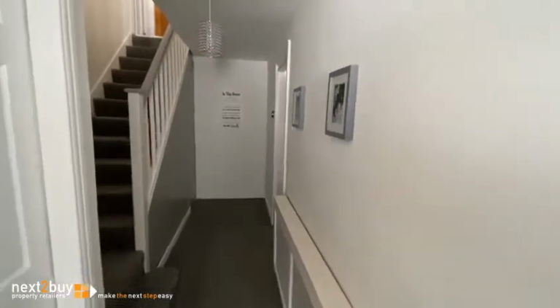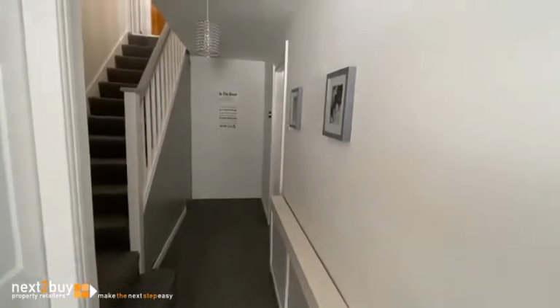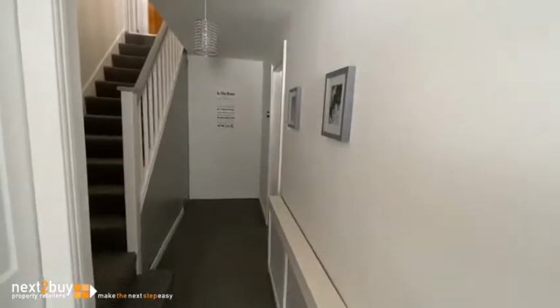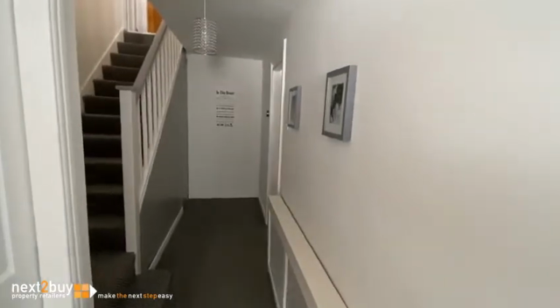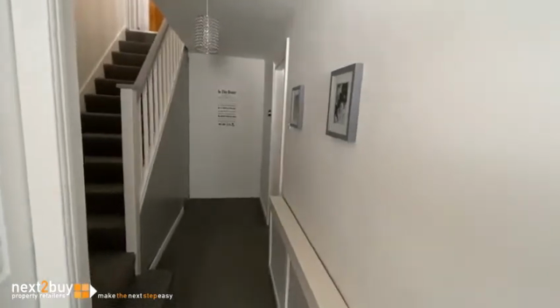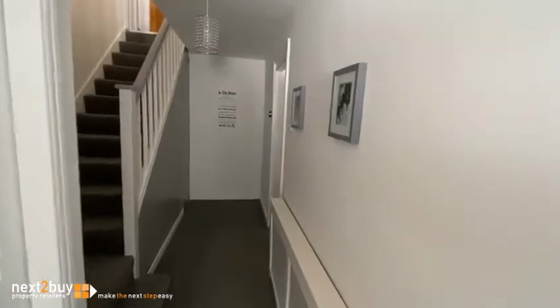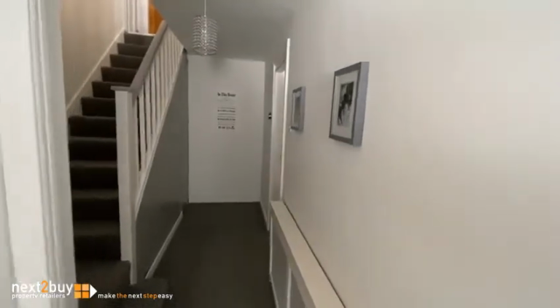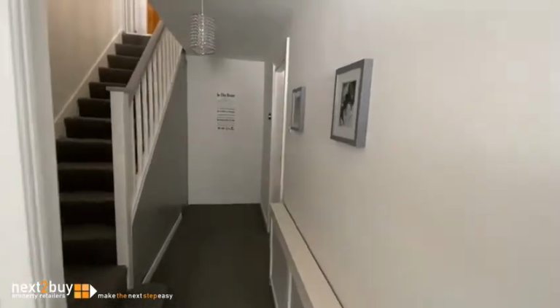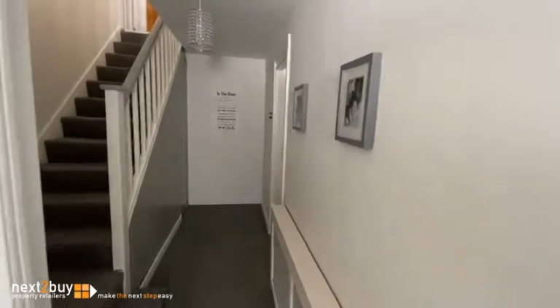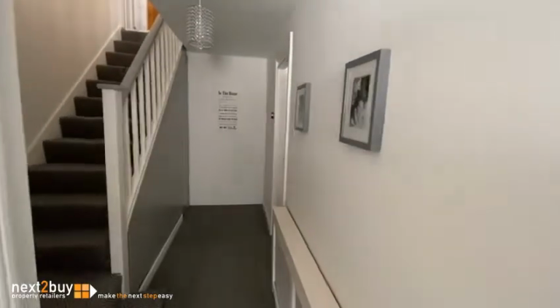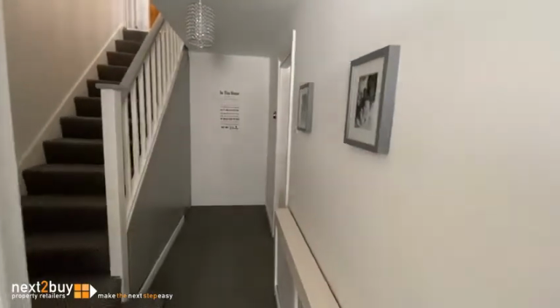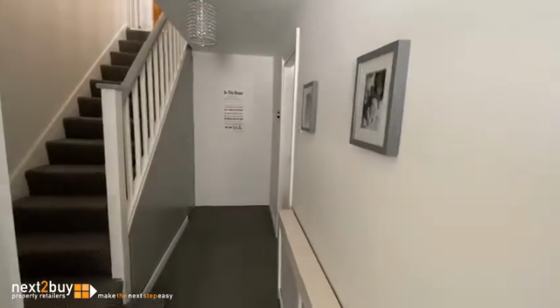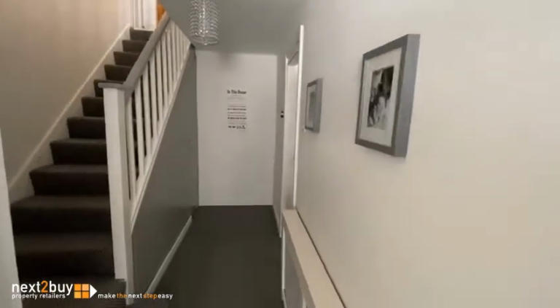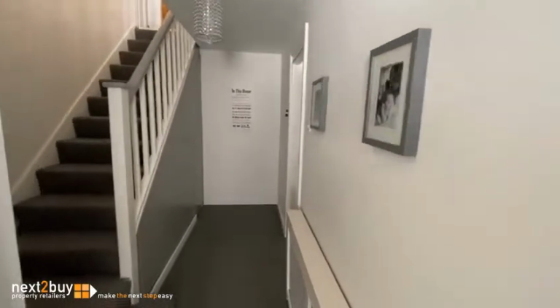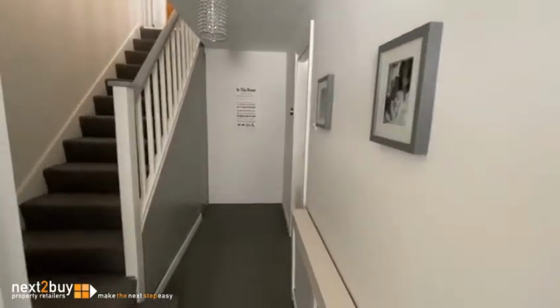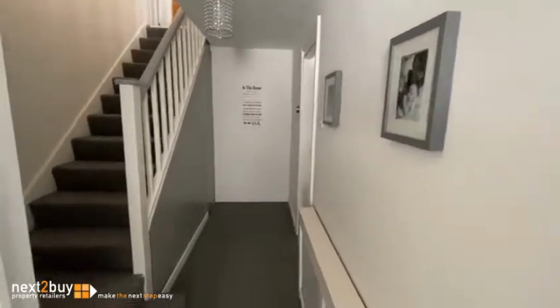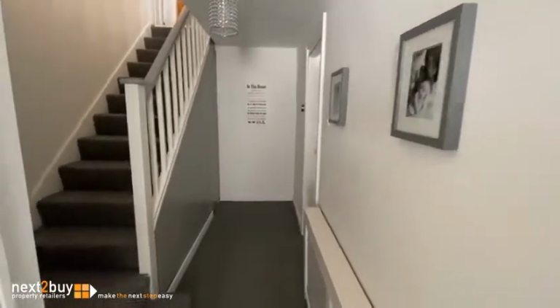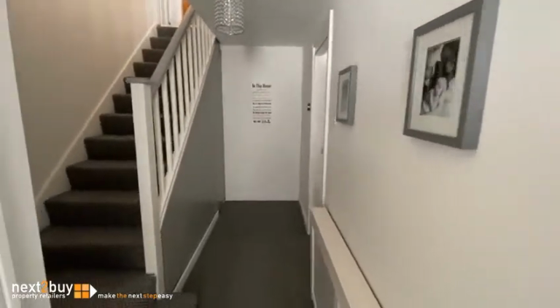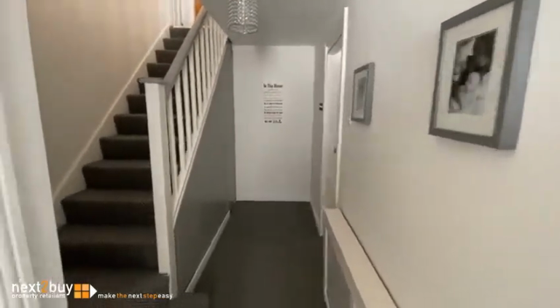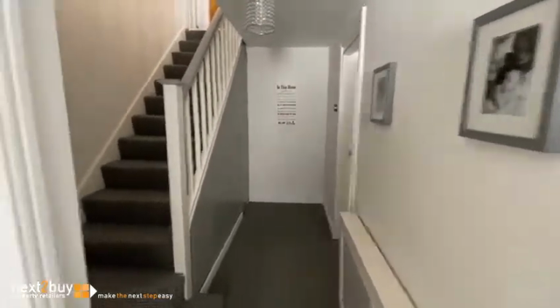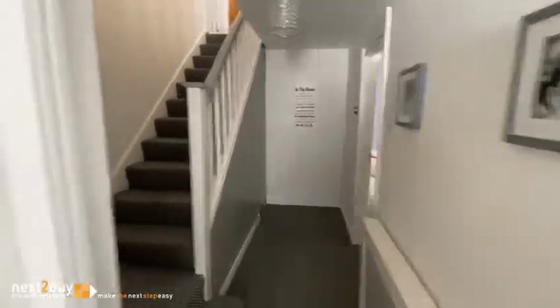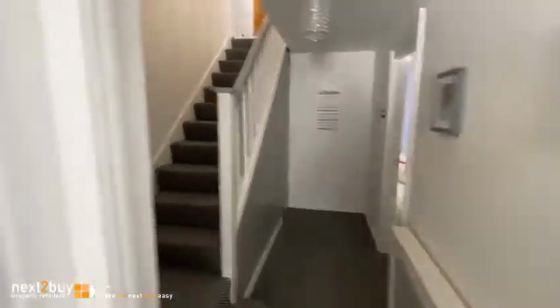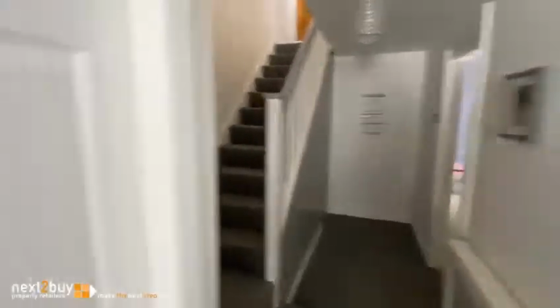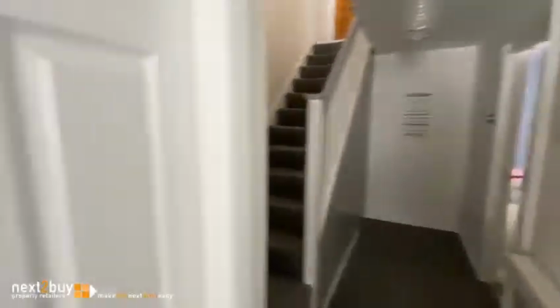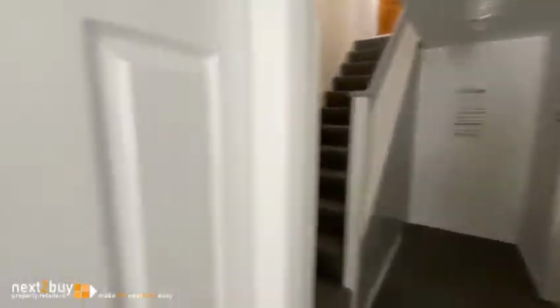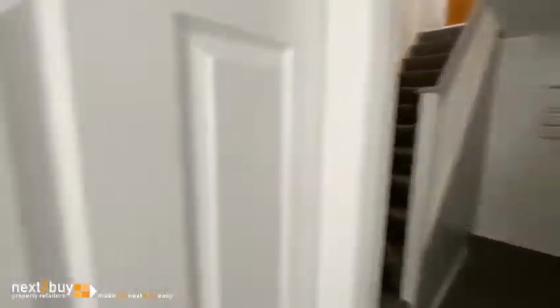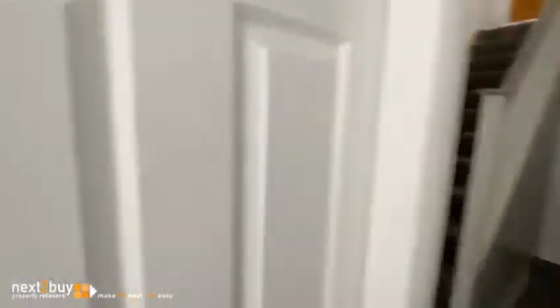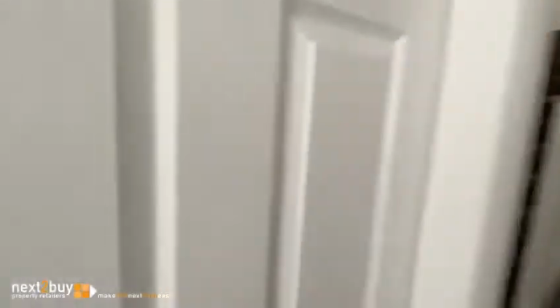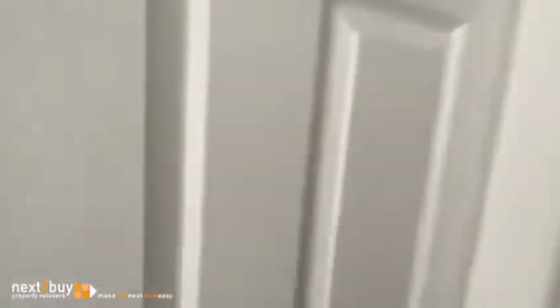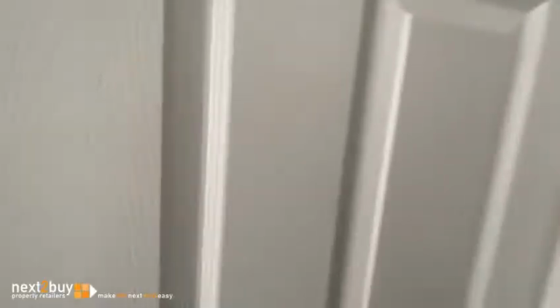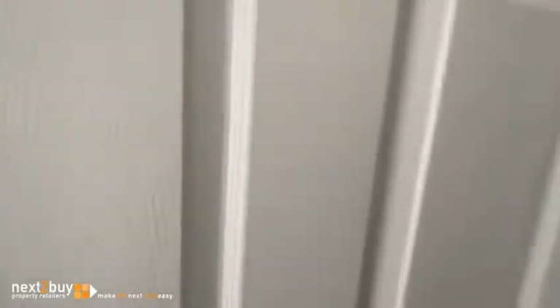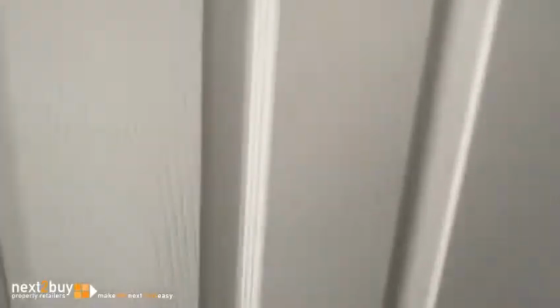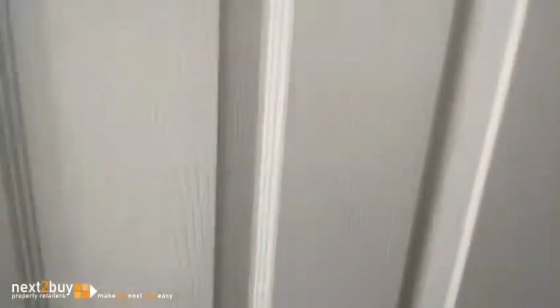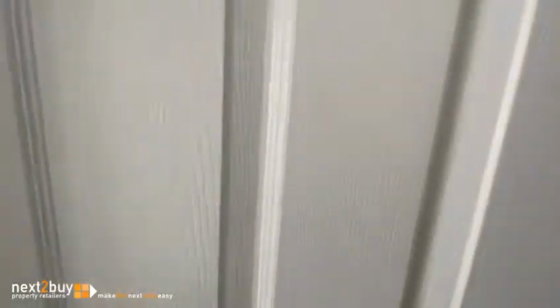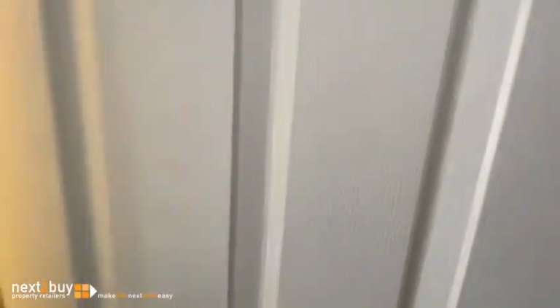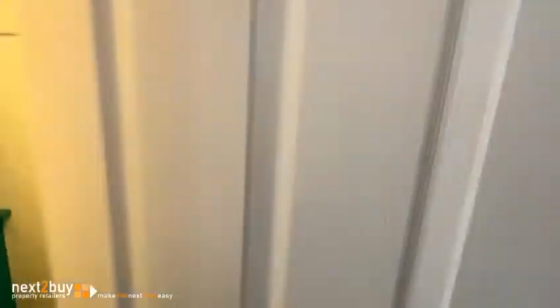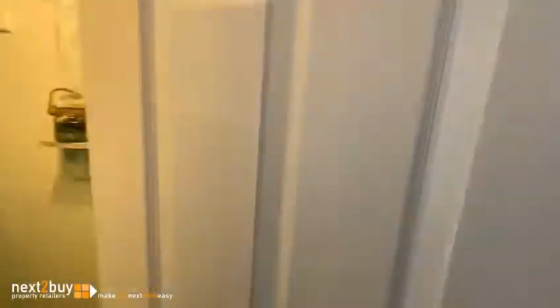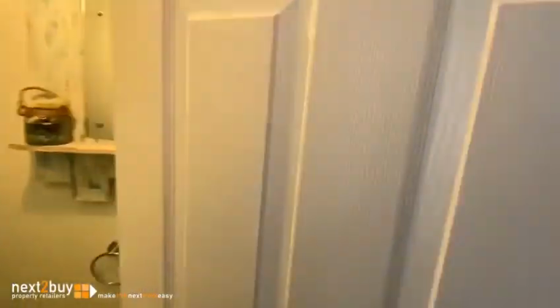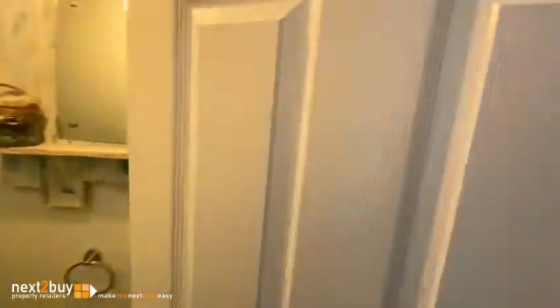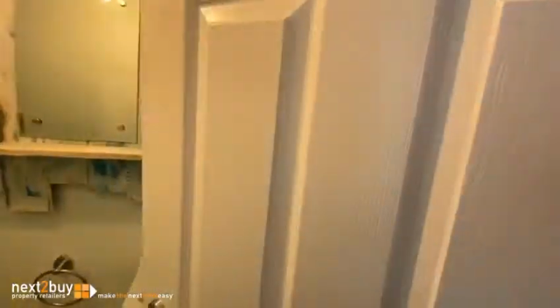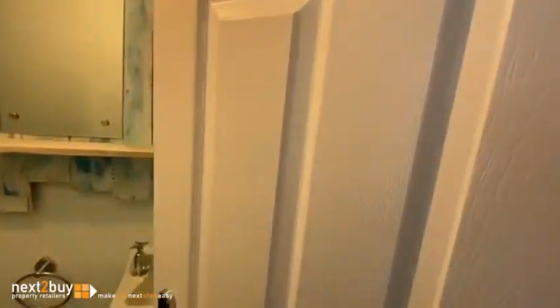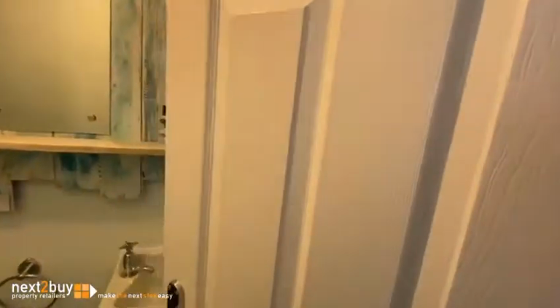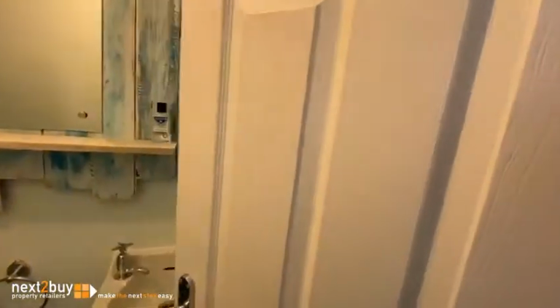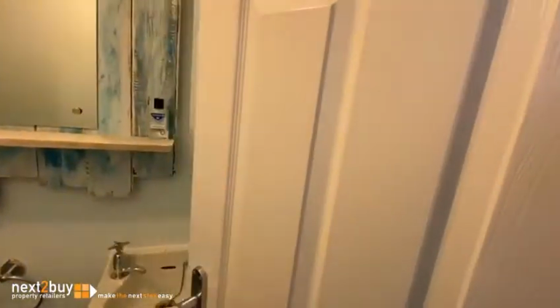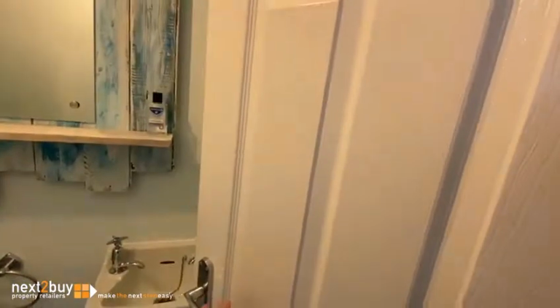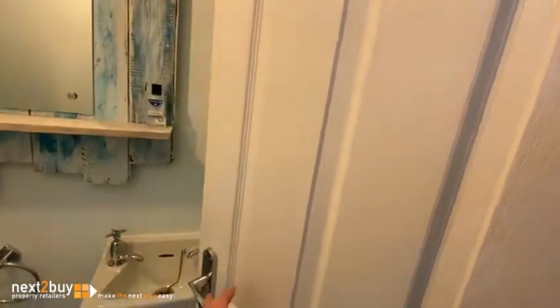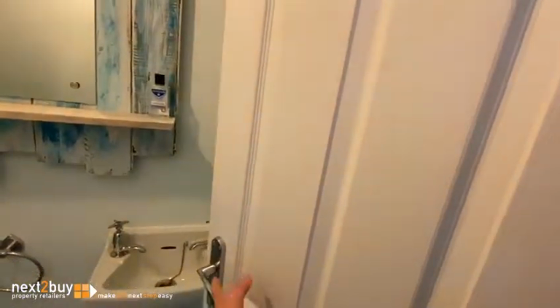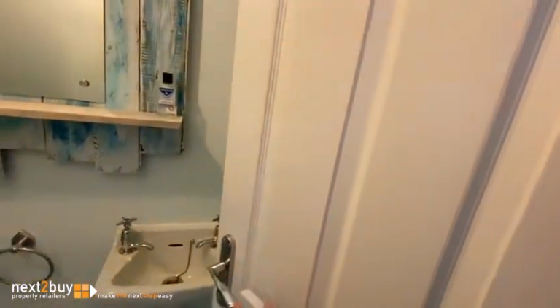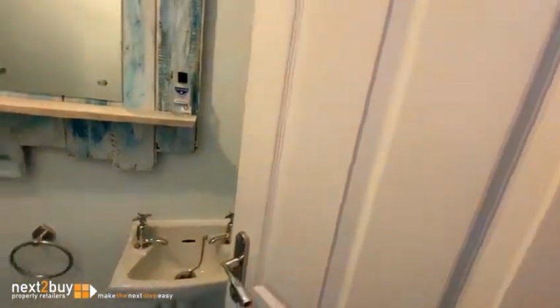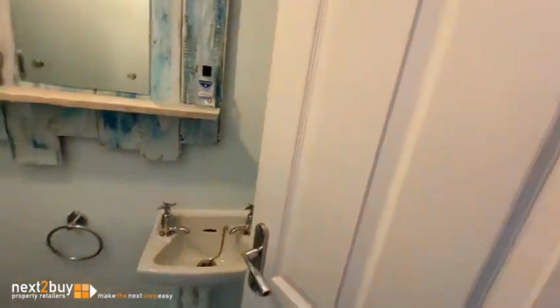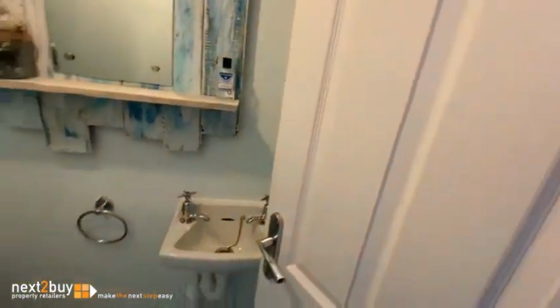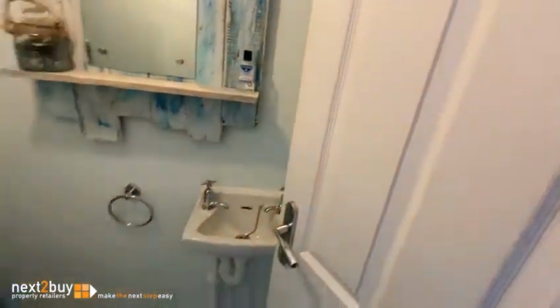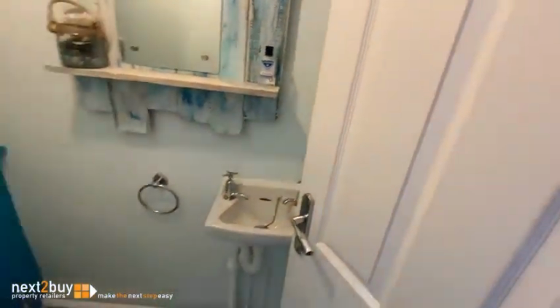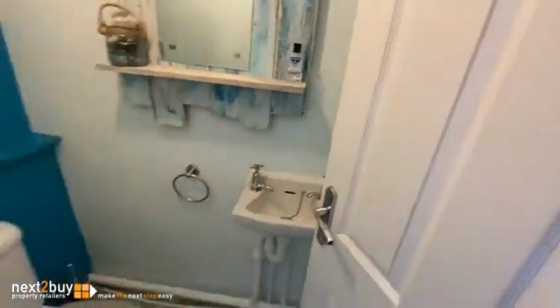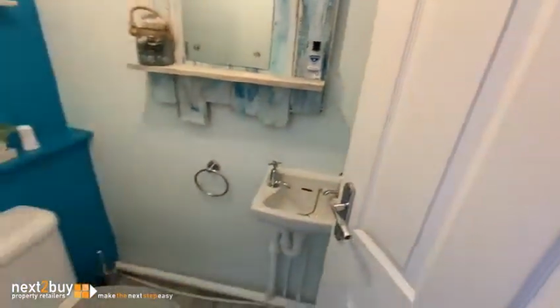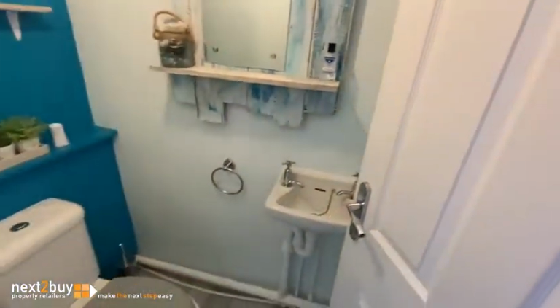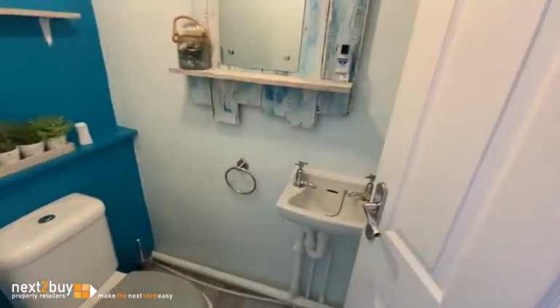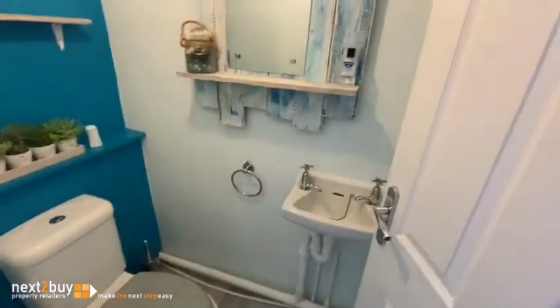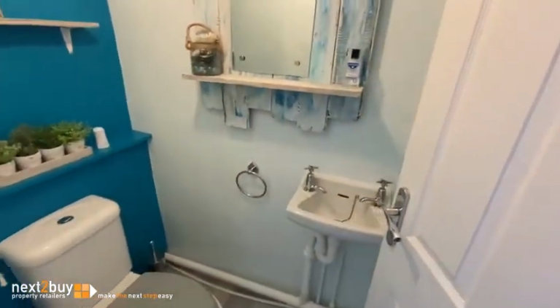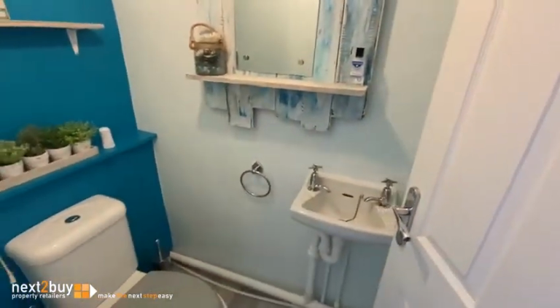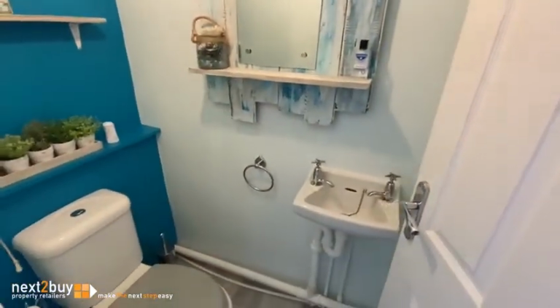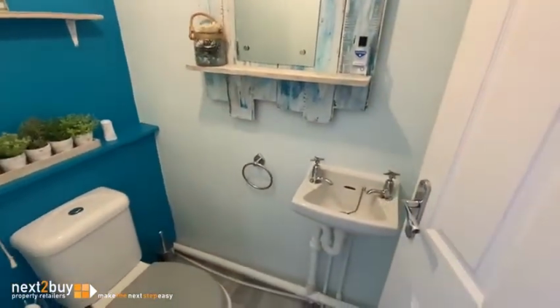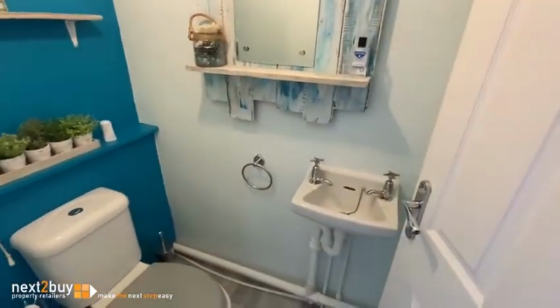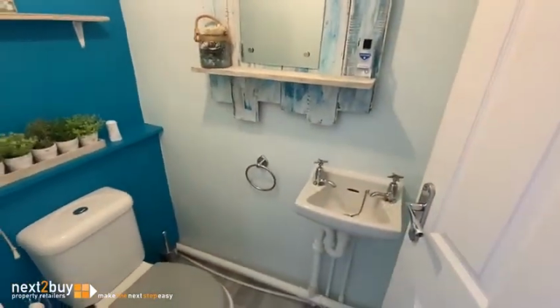The storage cupboard under the stairs, and then here we have downstairs the toilet.